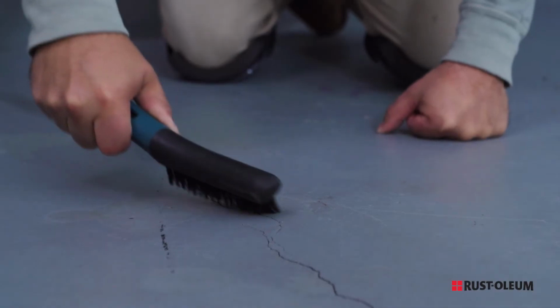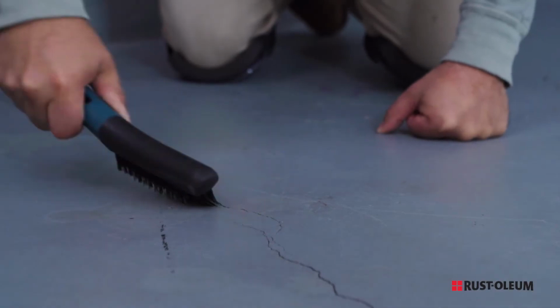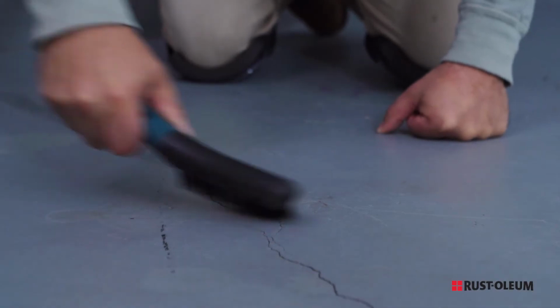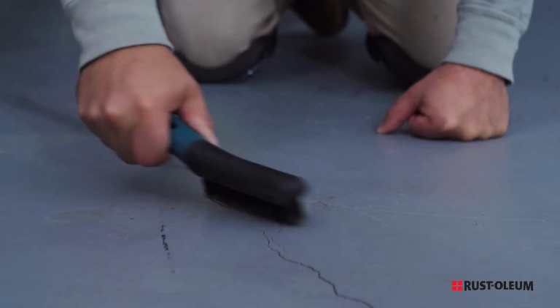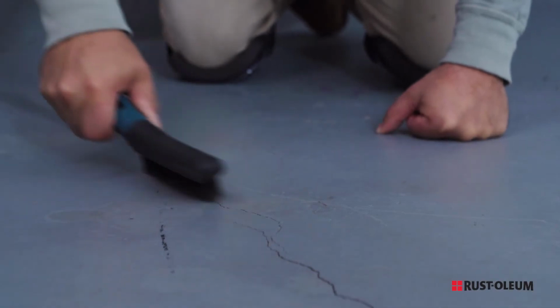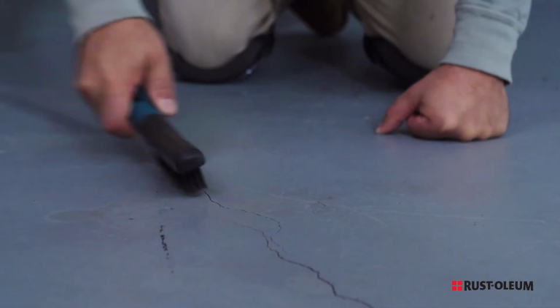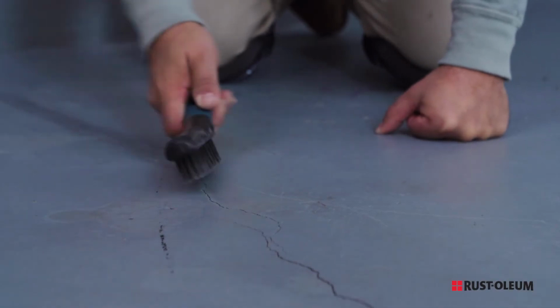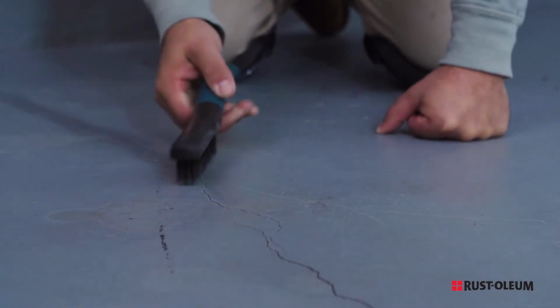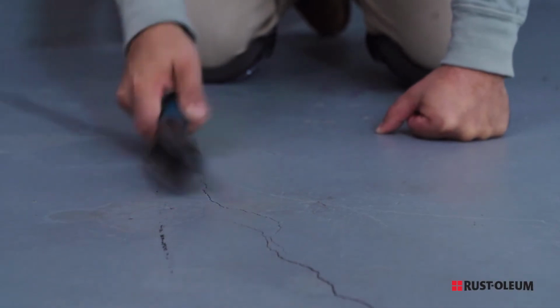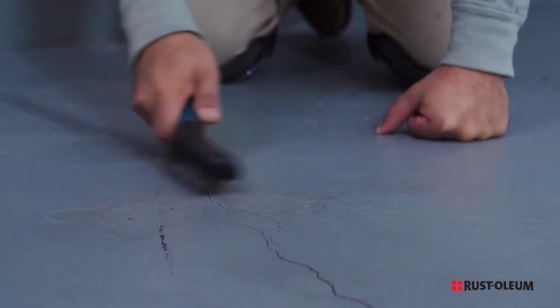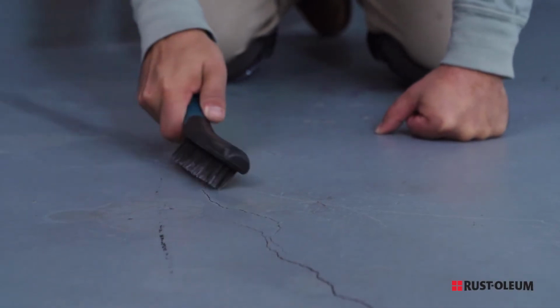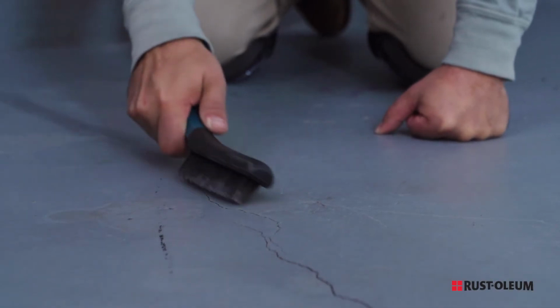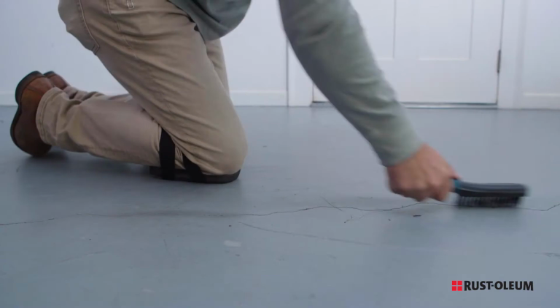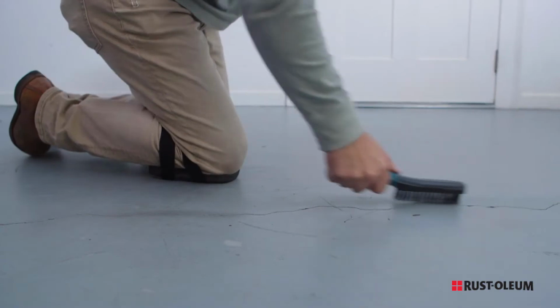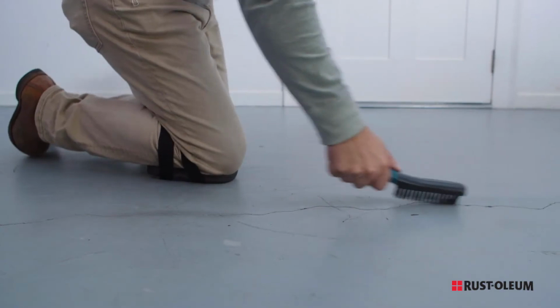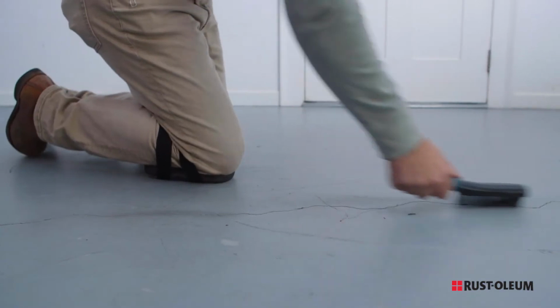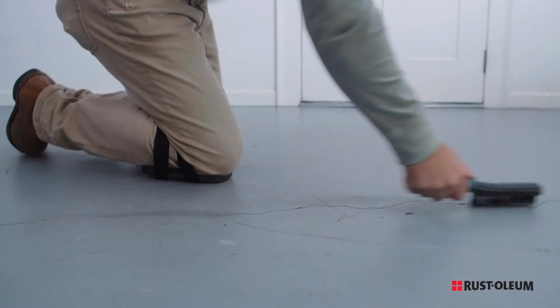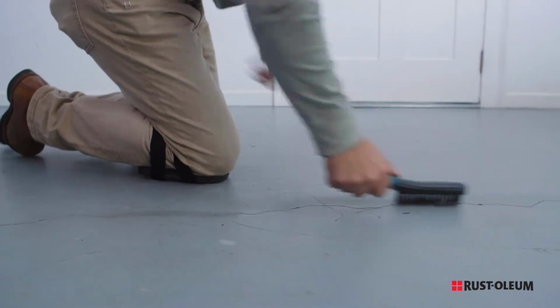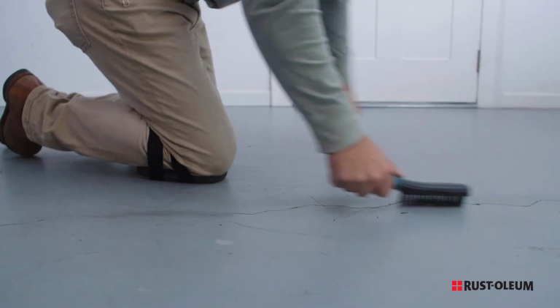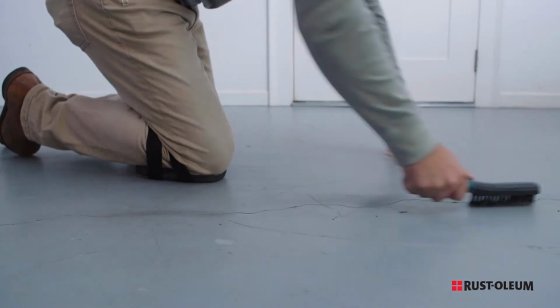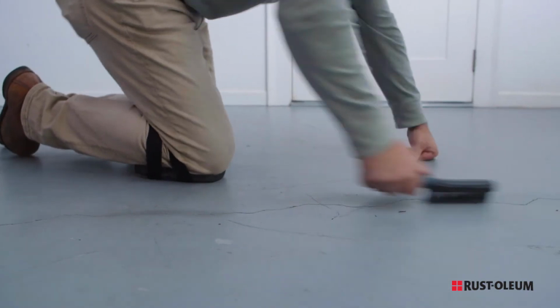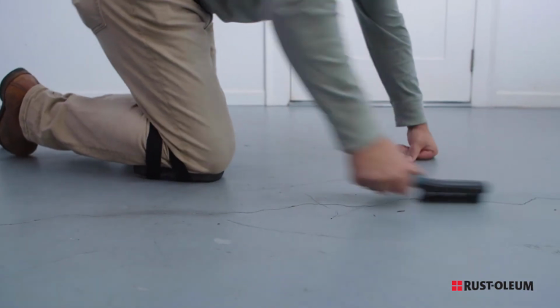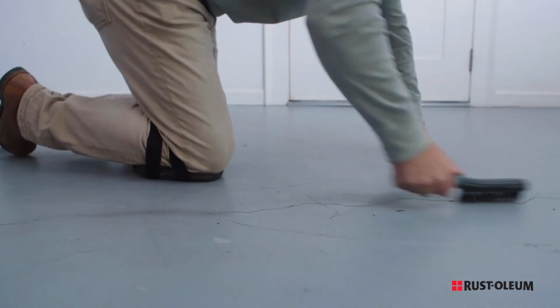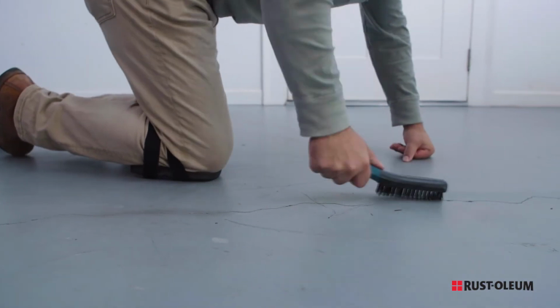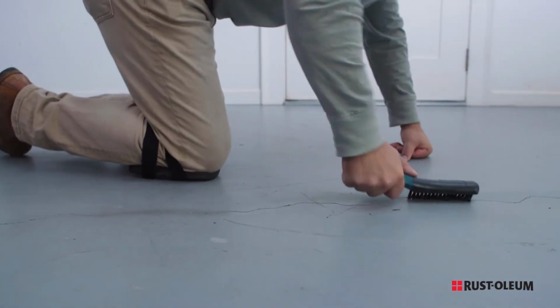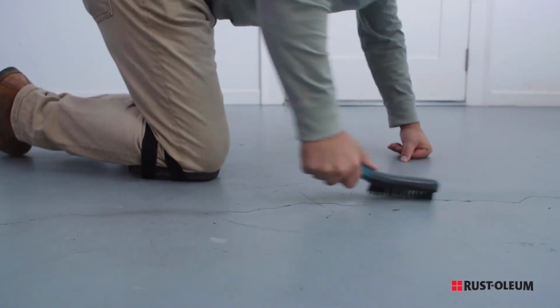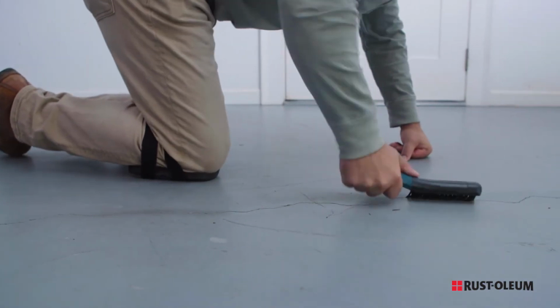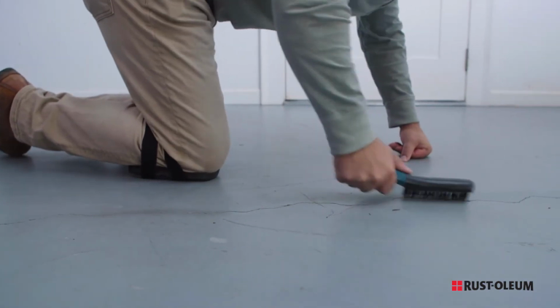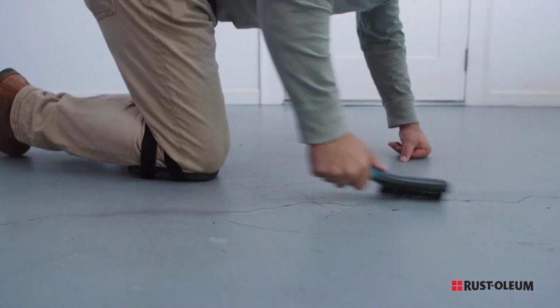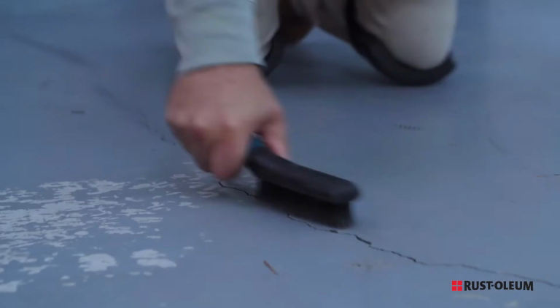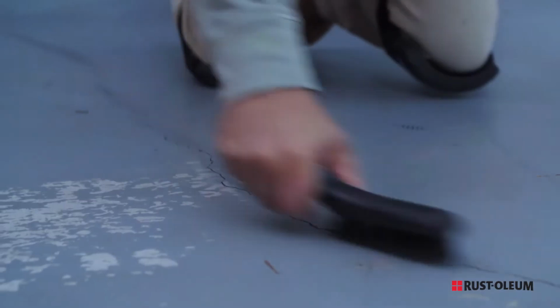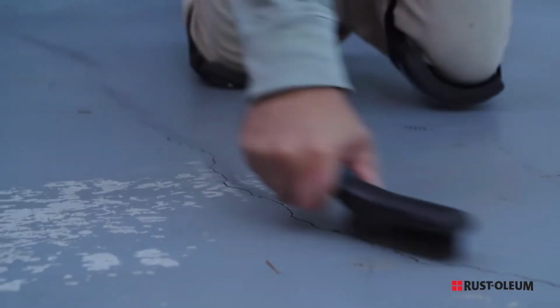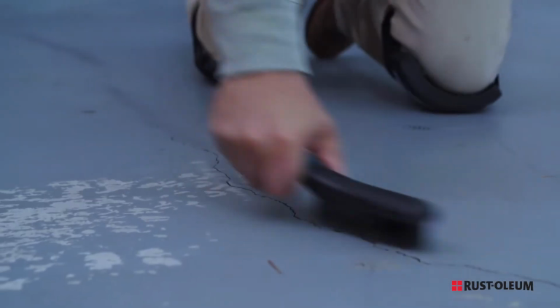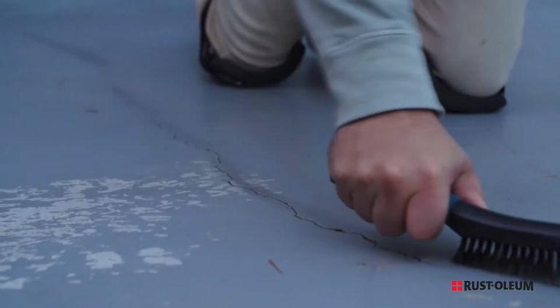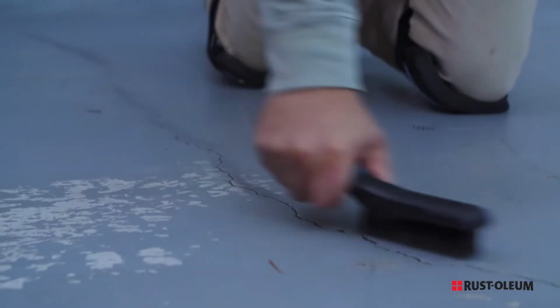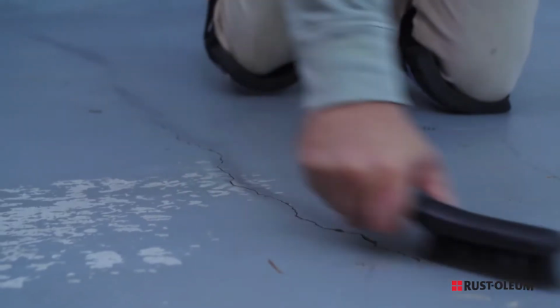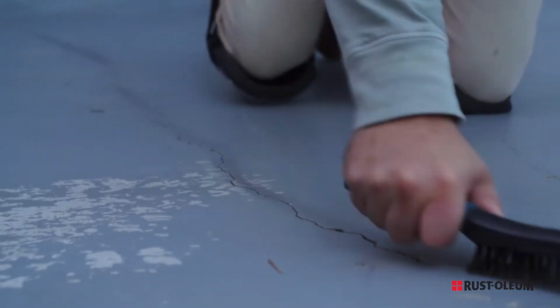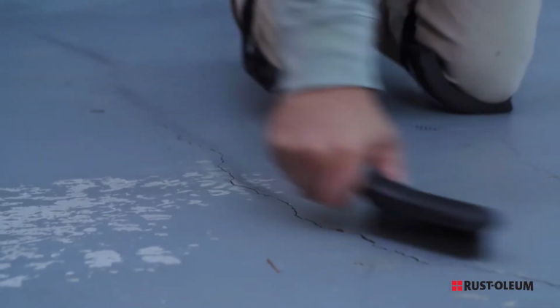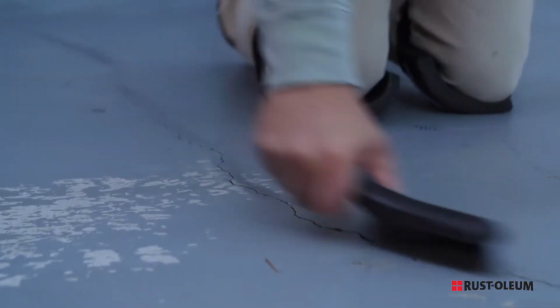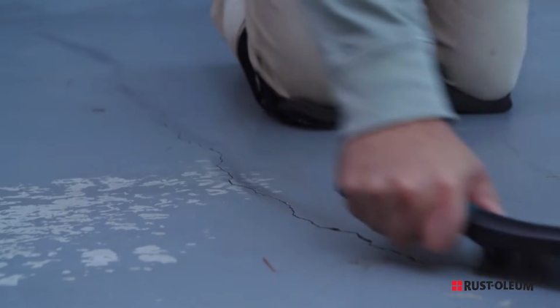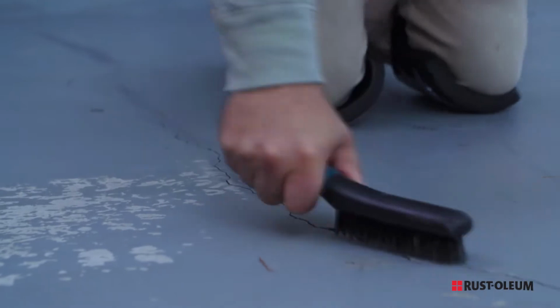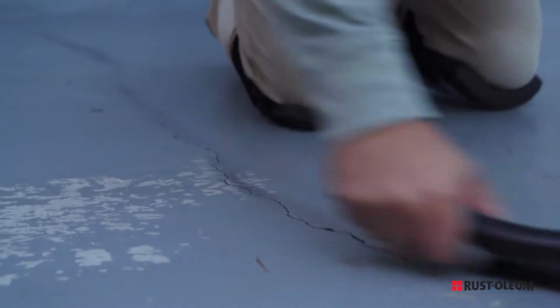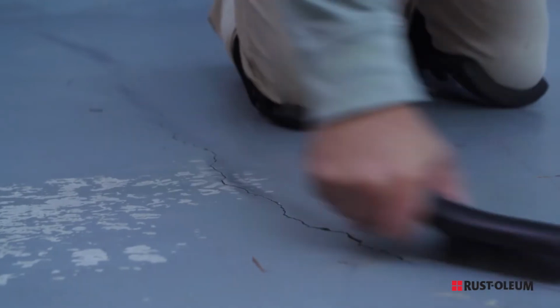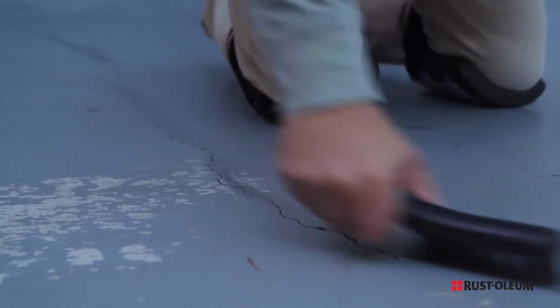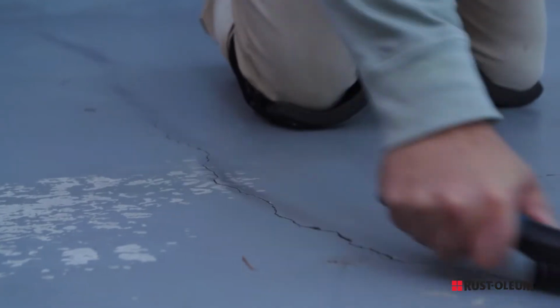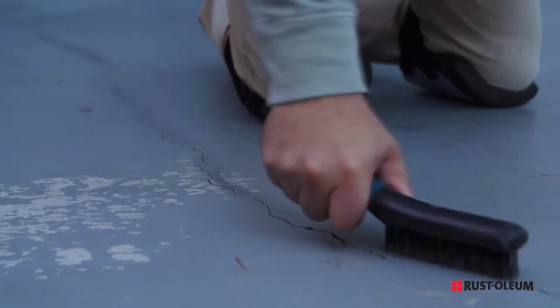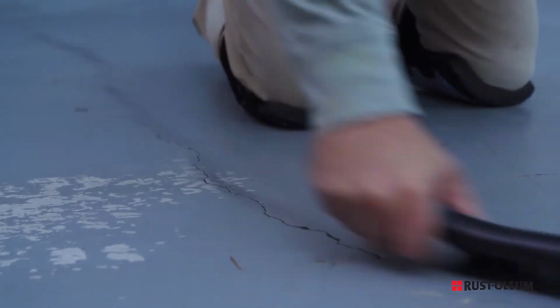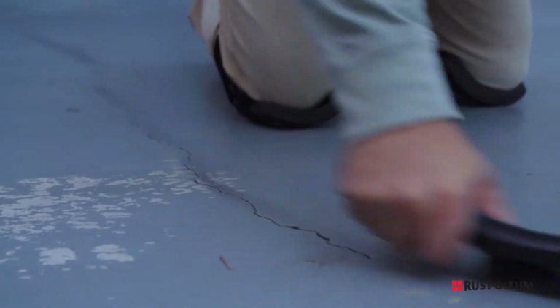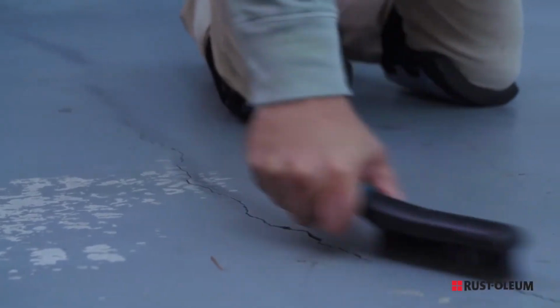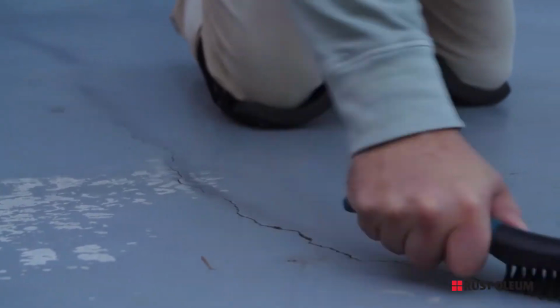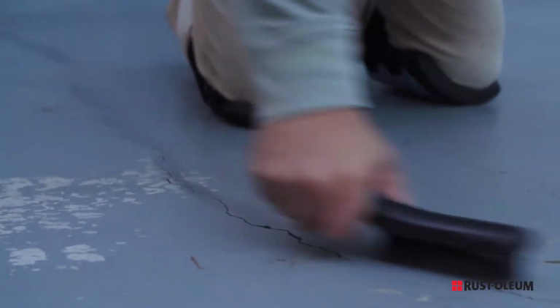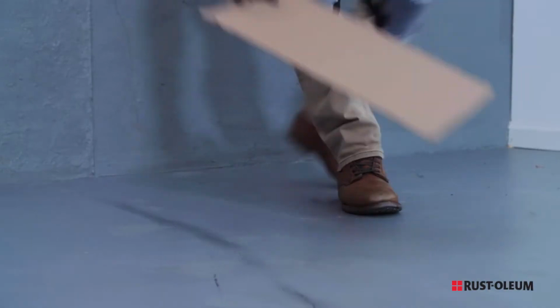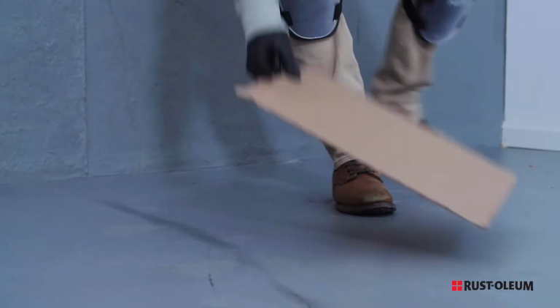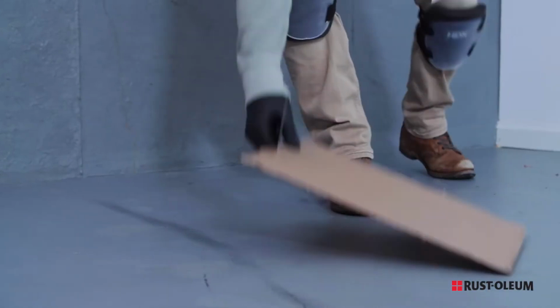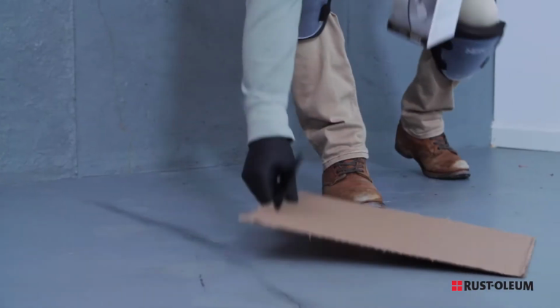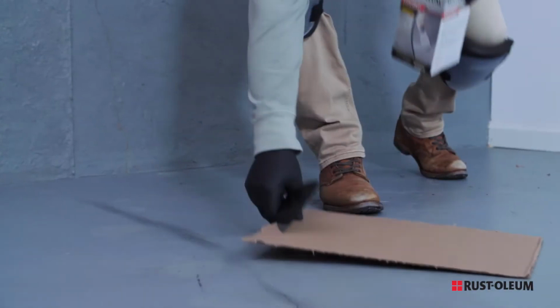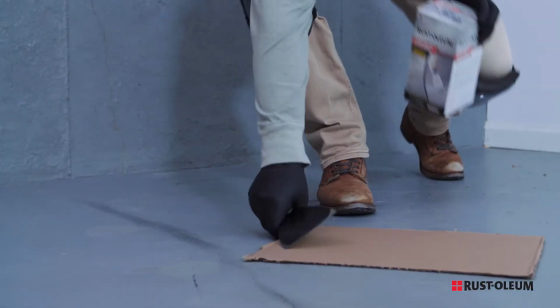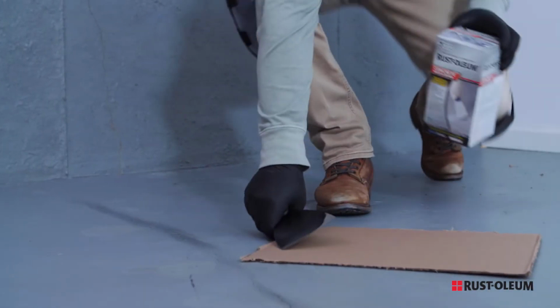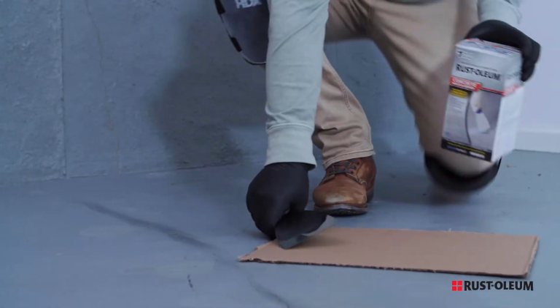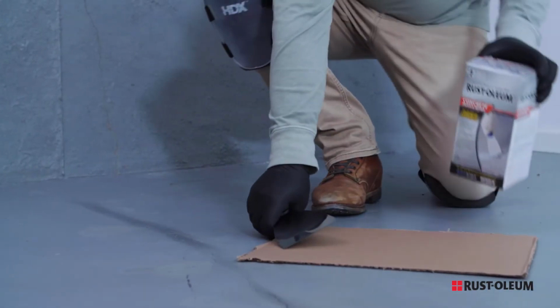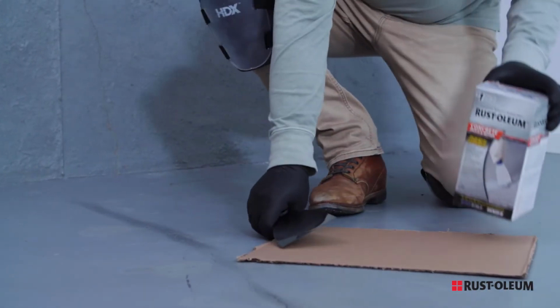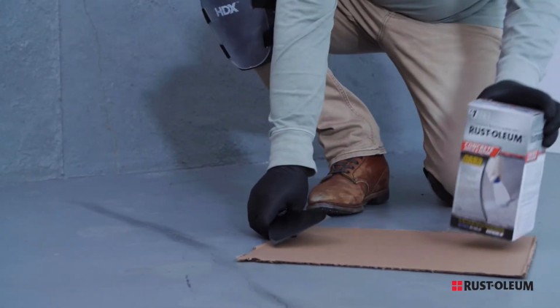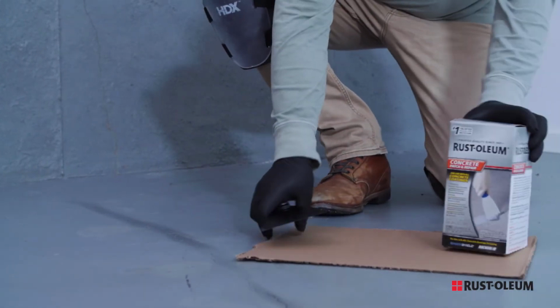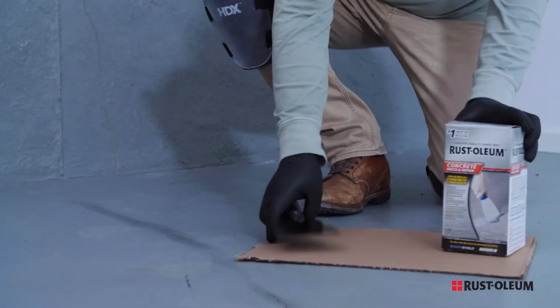Before you get started, be sure that the surface is dry and clean. Remove any remaining dirt and debris from the cracks. You'll need a clean piece of cardboard and a putty knife.